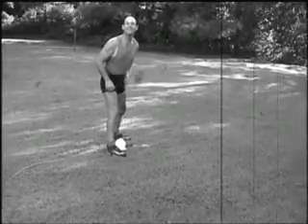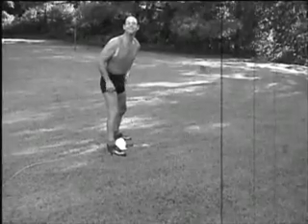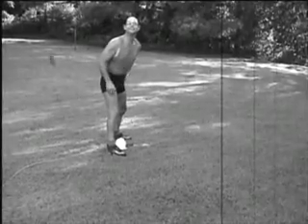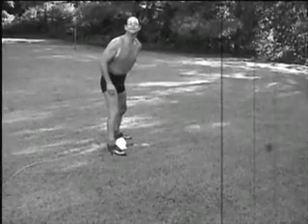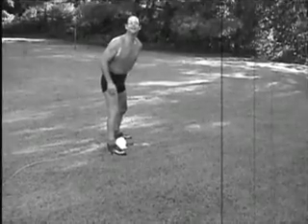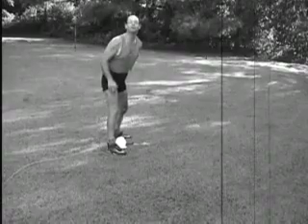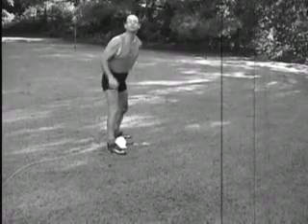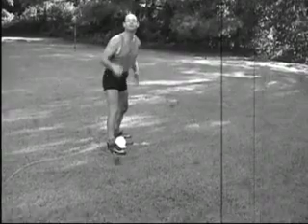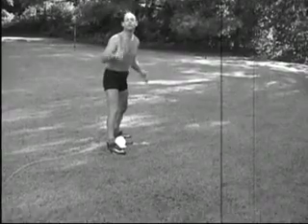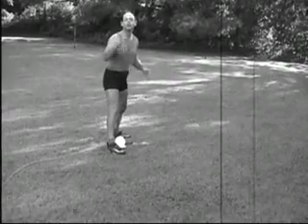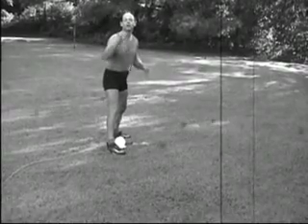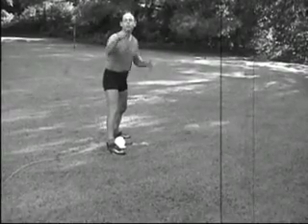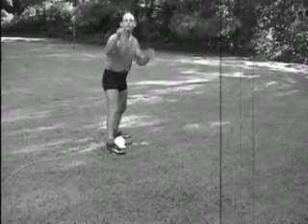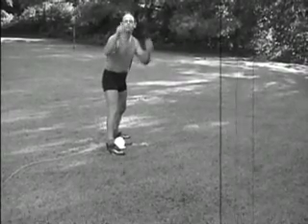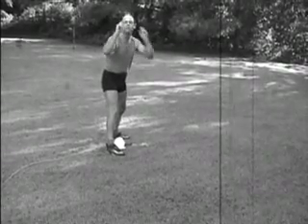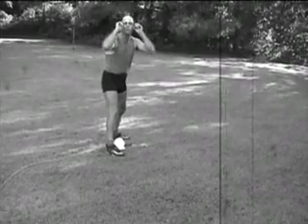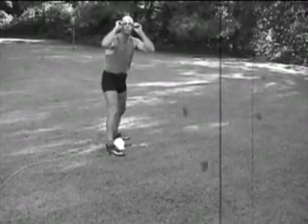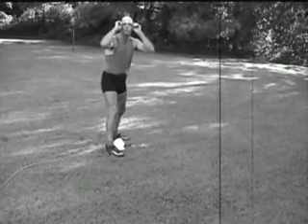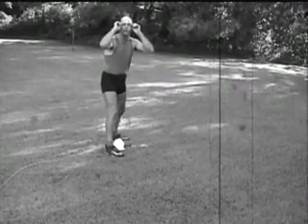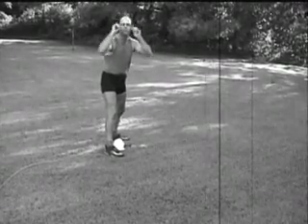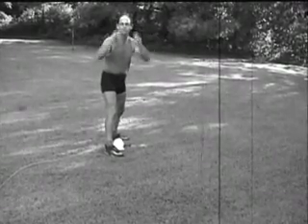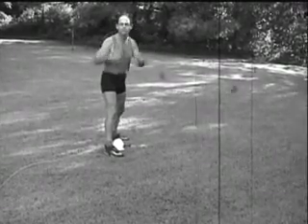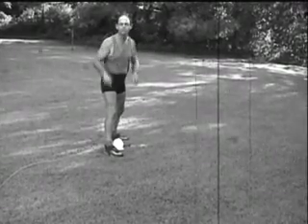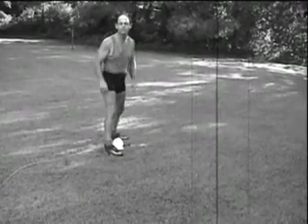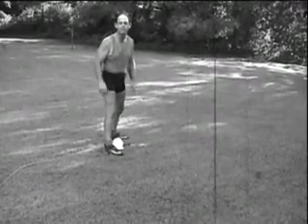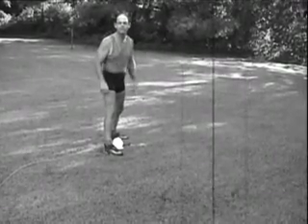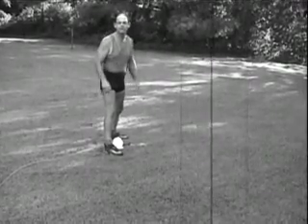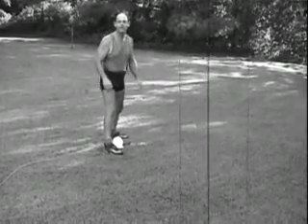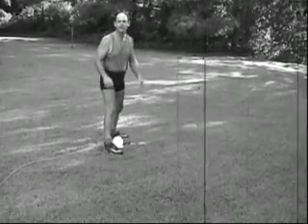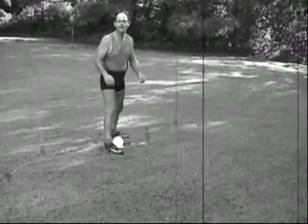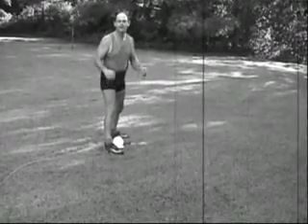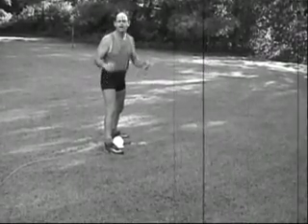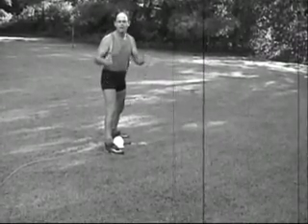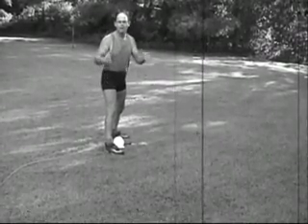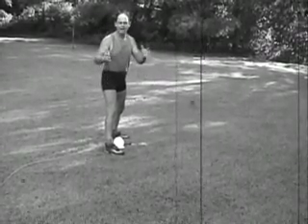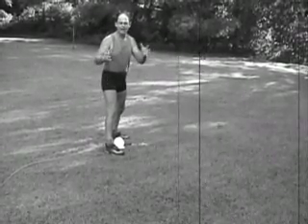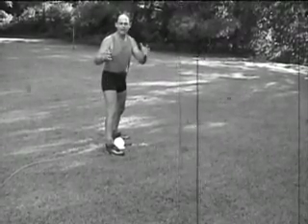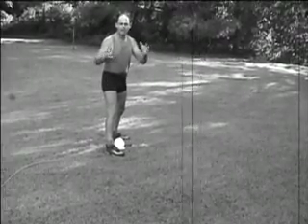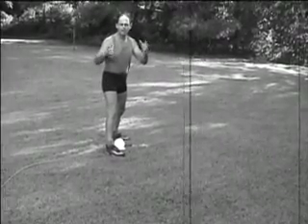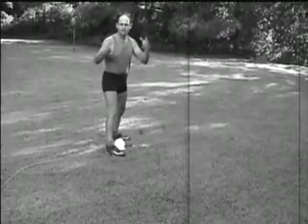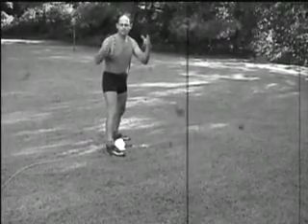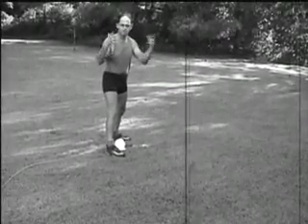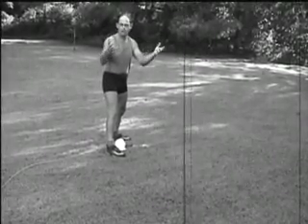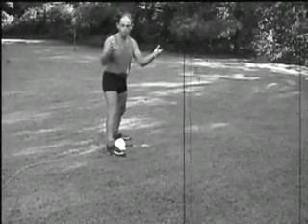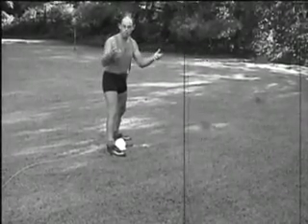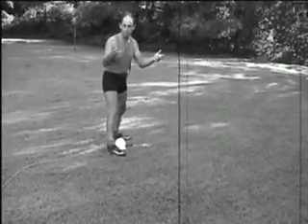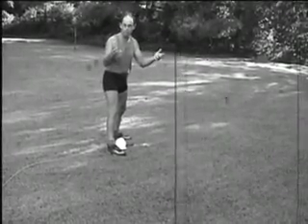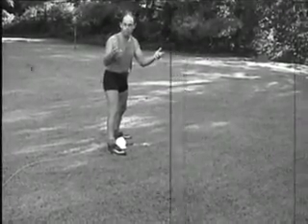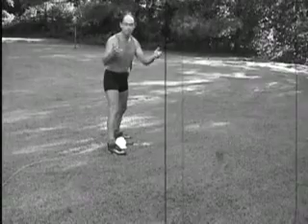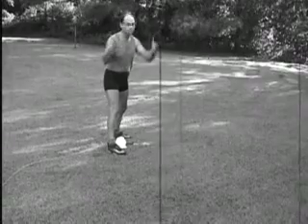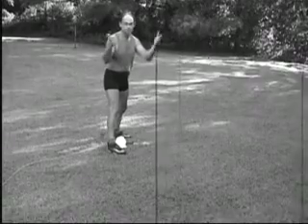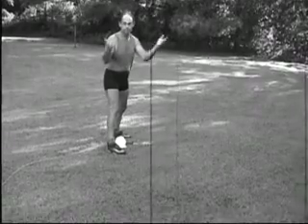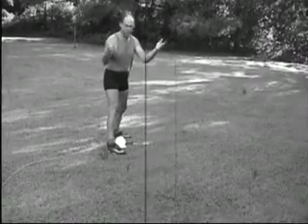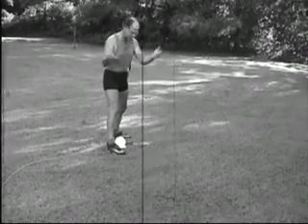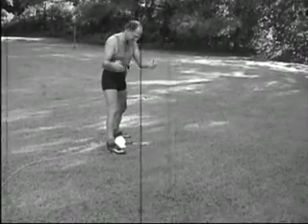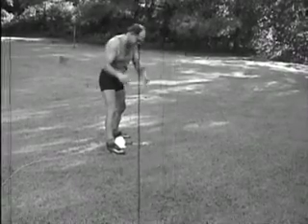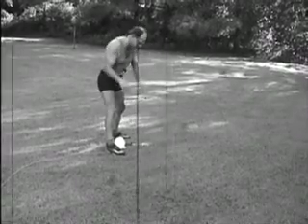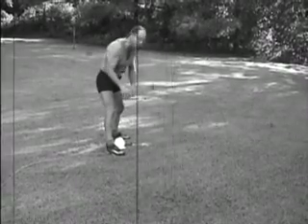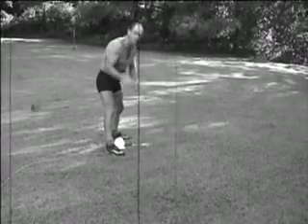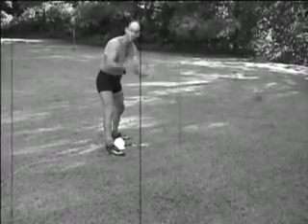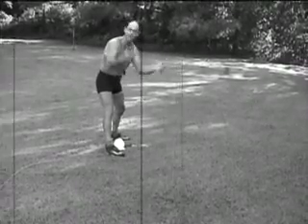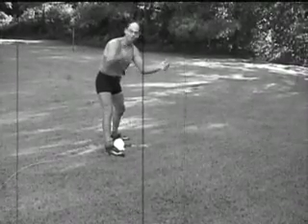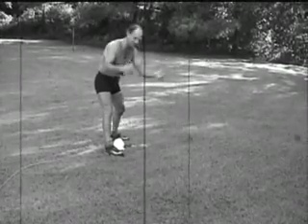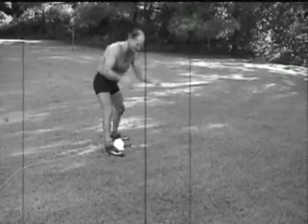Evening, folks. One of our first tips is going to be about soap. Something that simple. Do it every day.